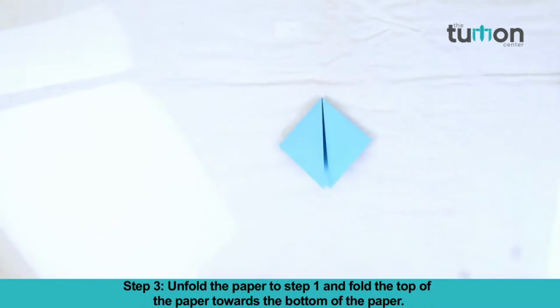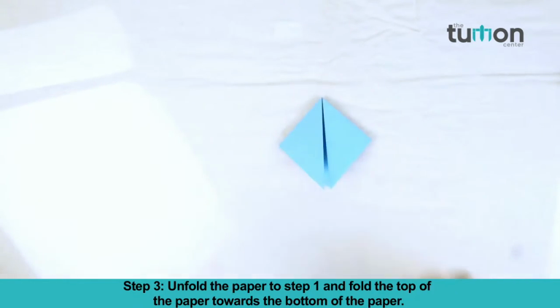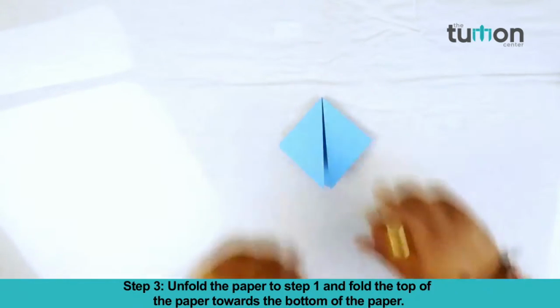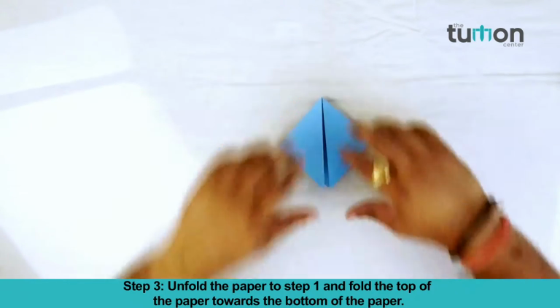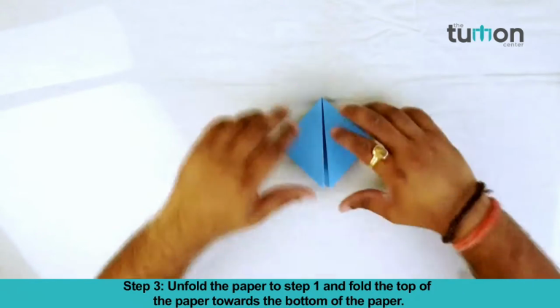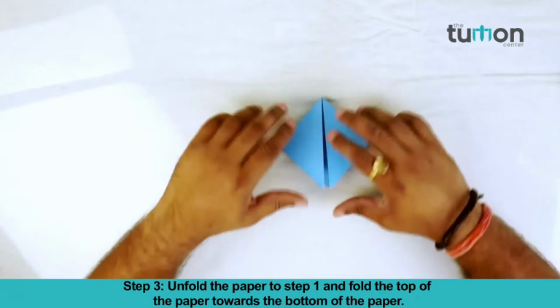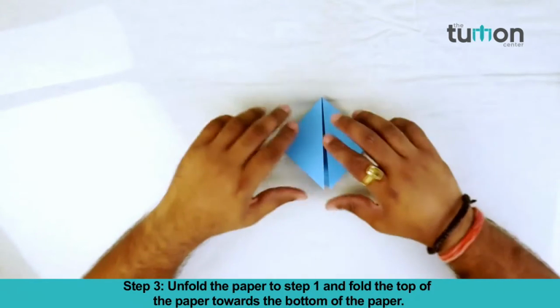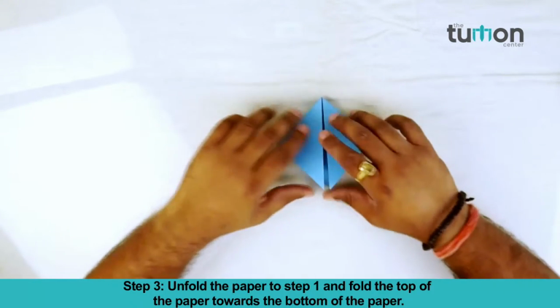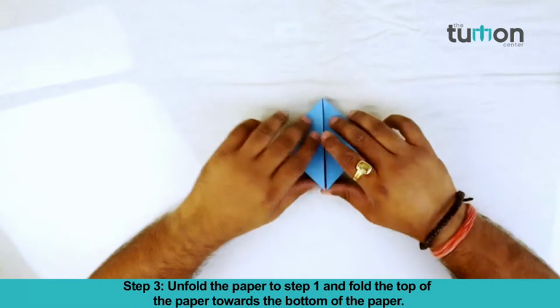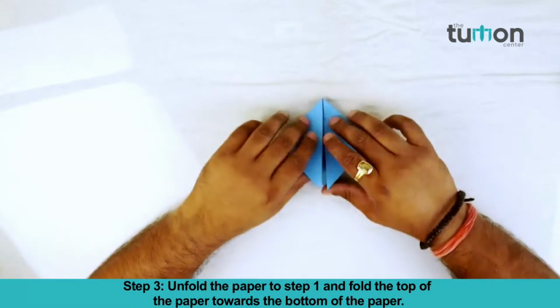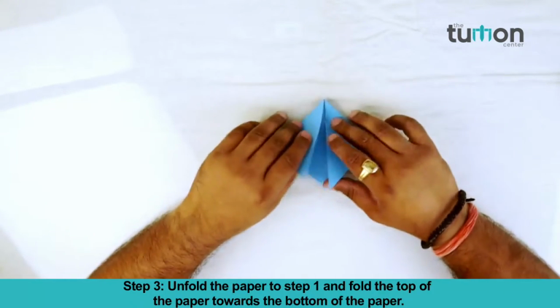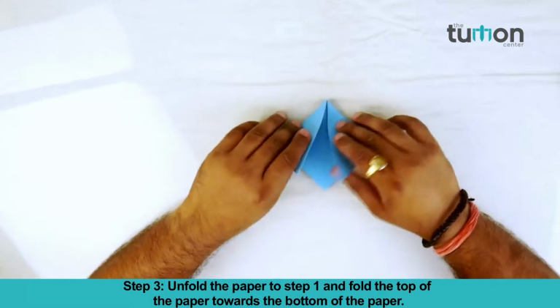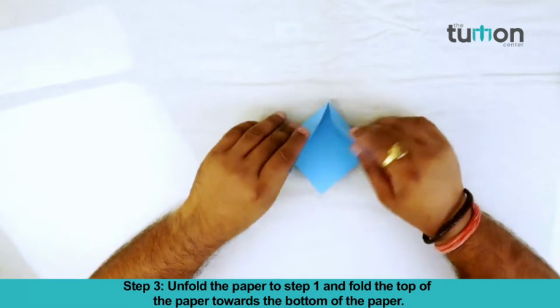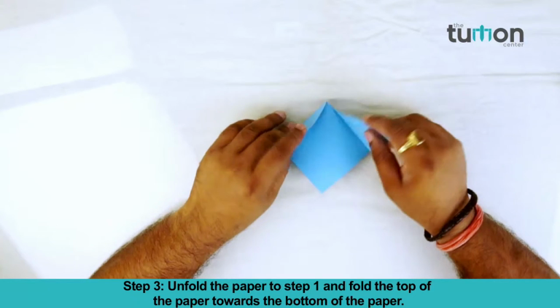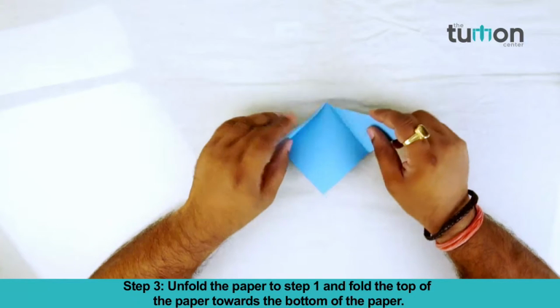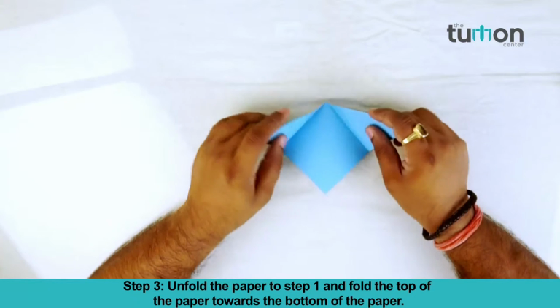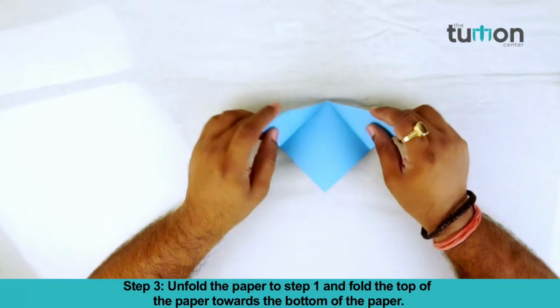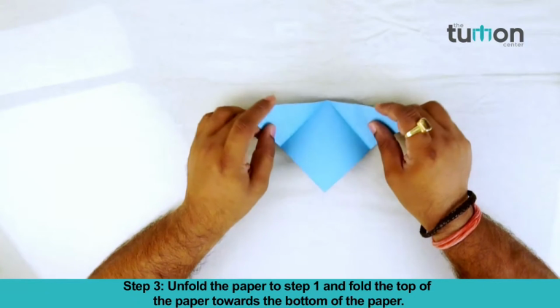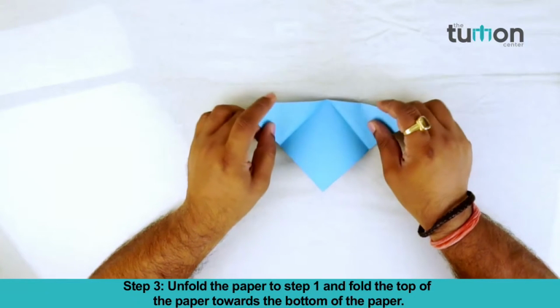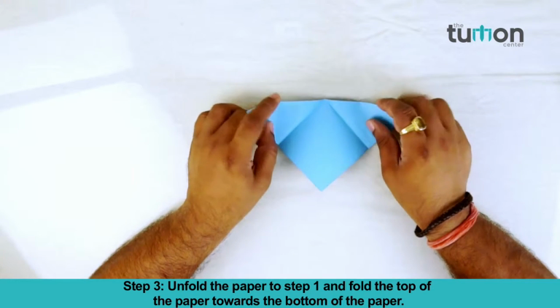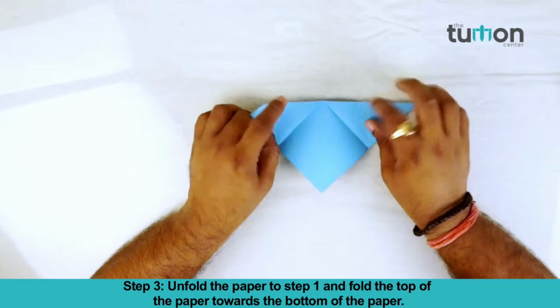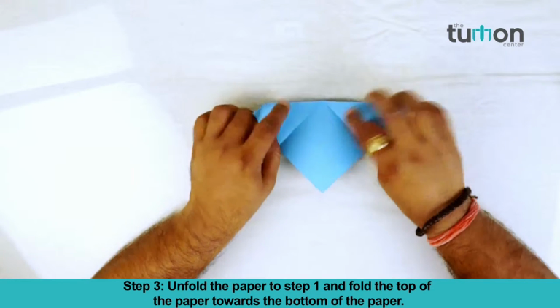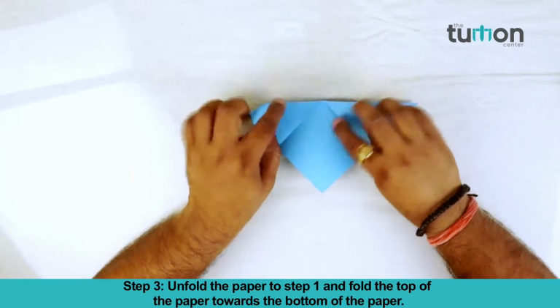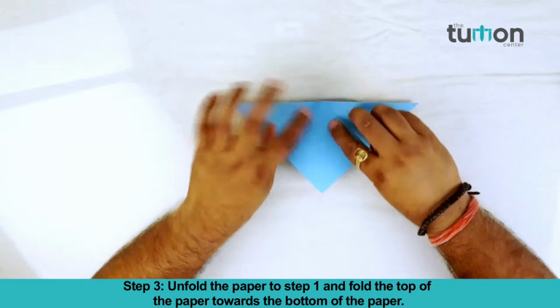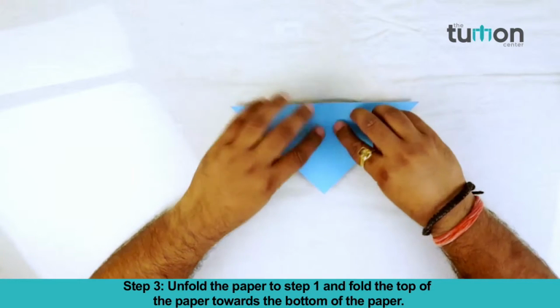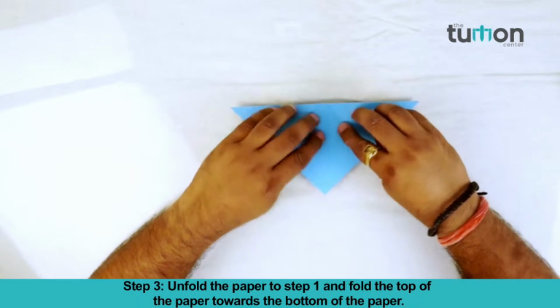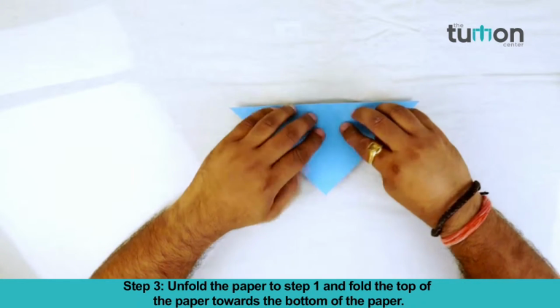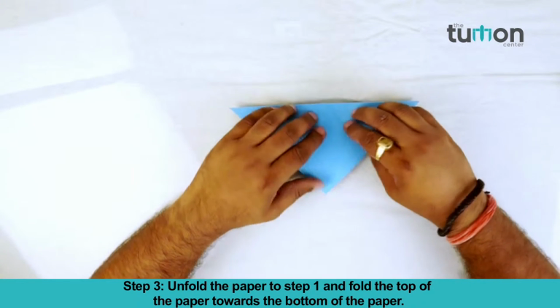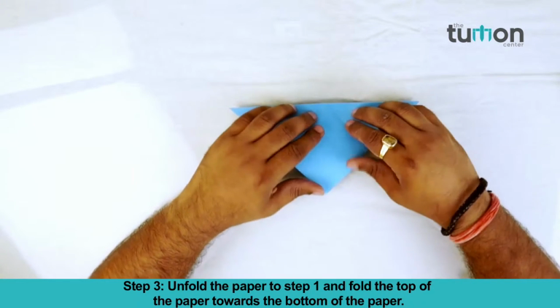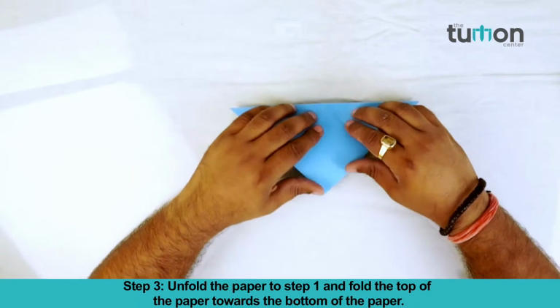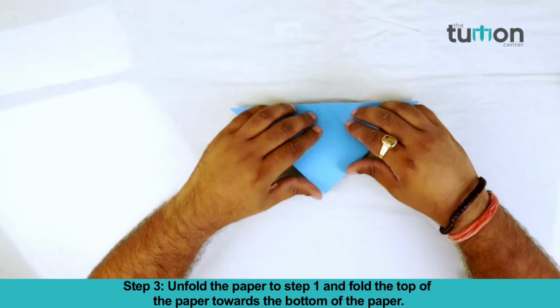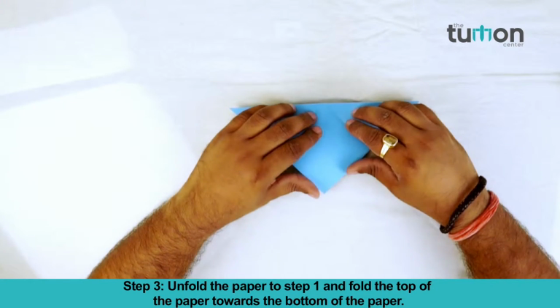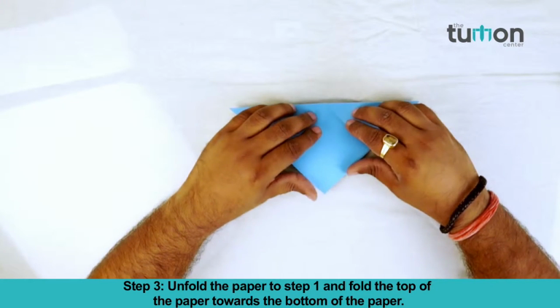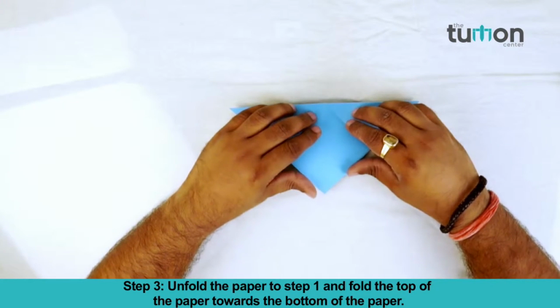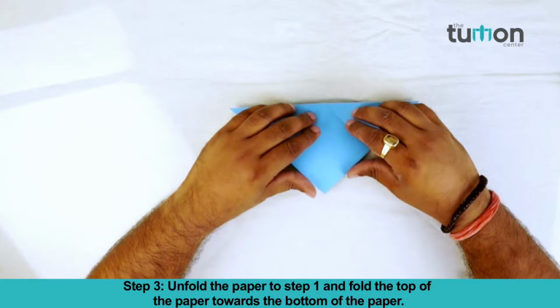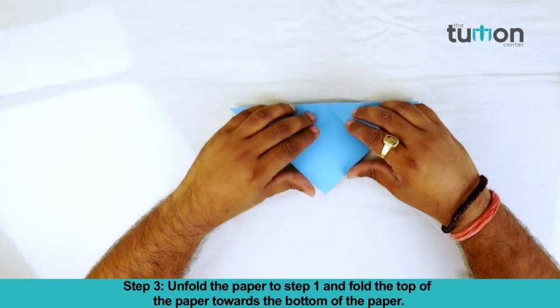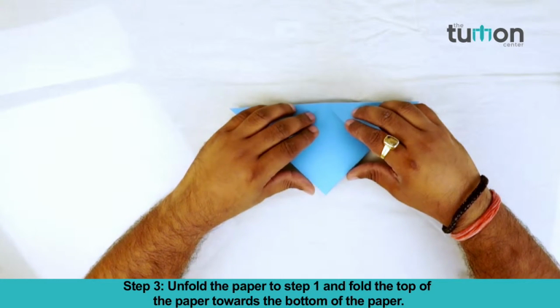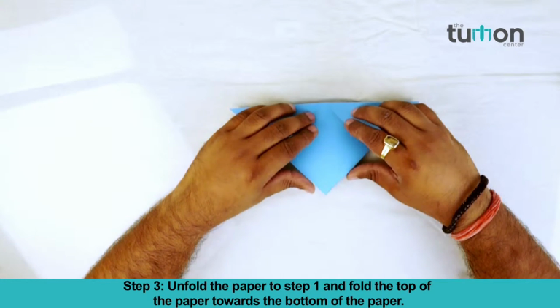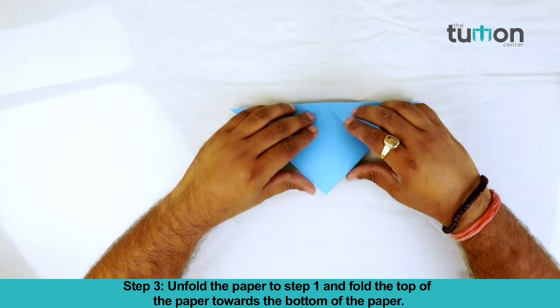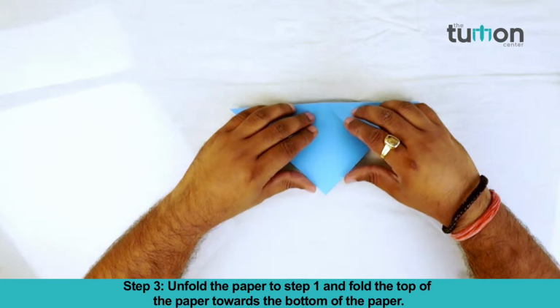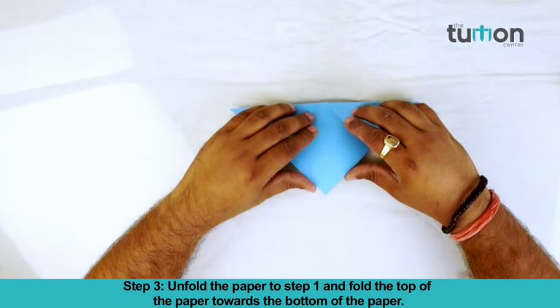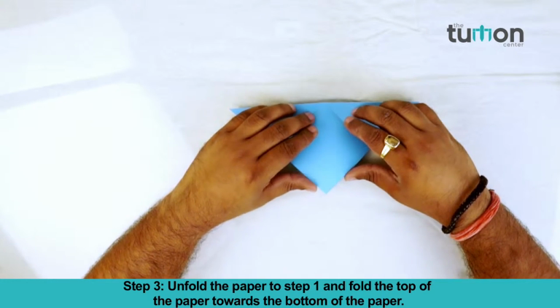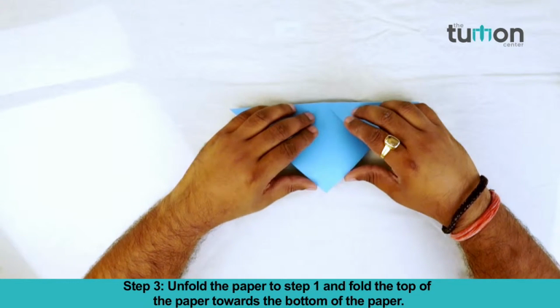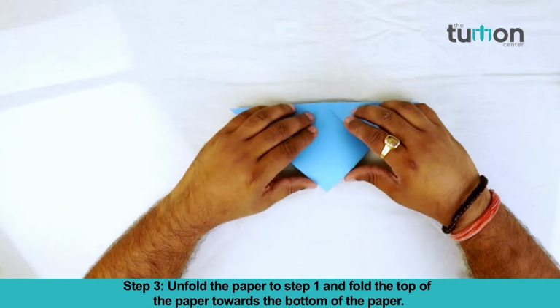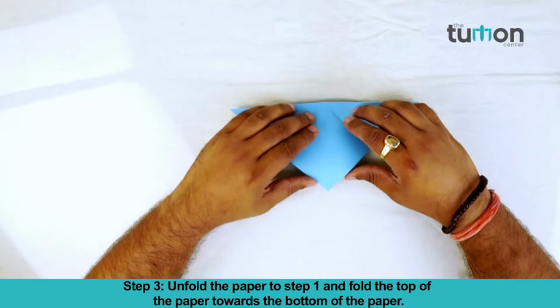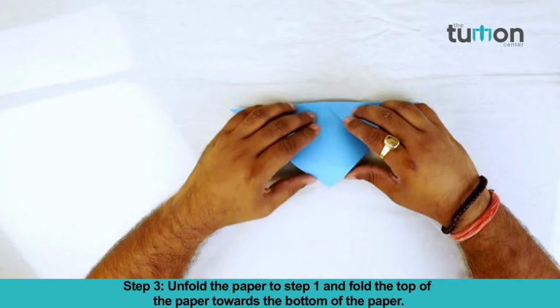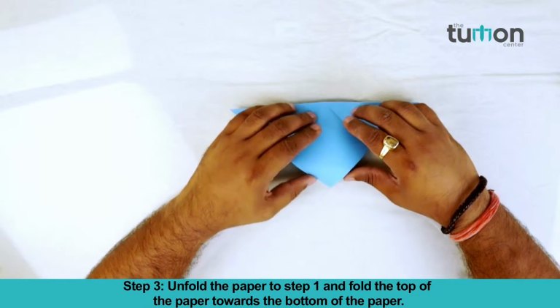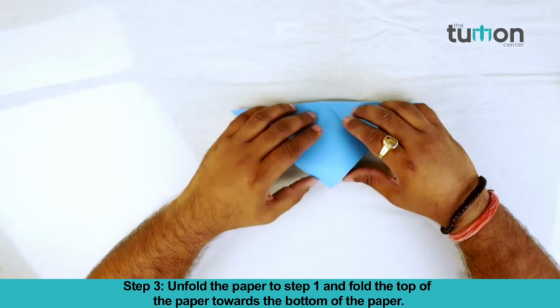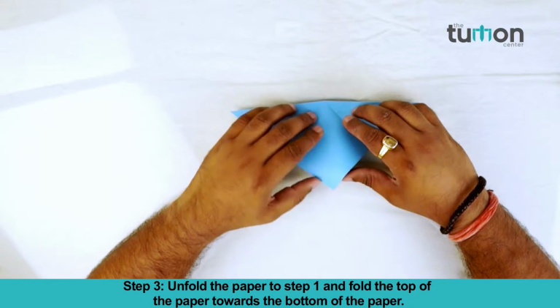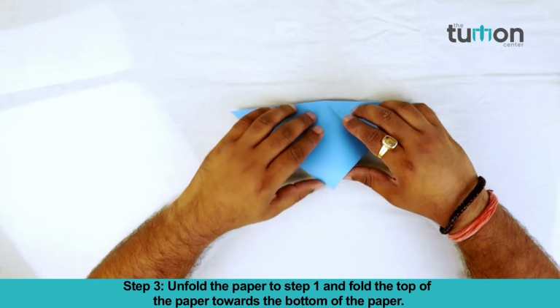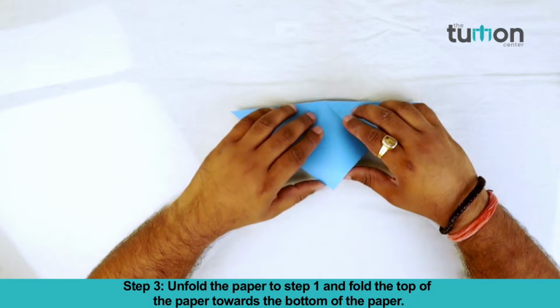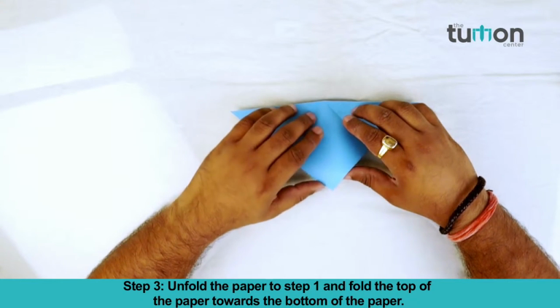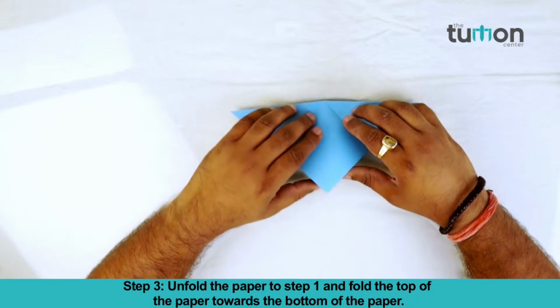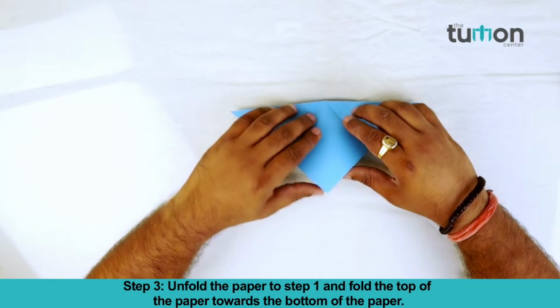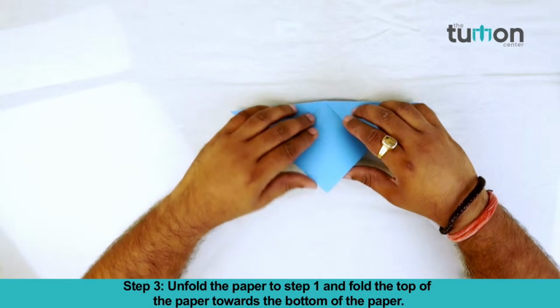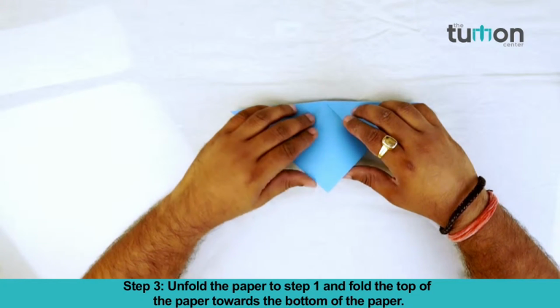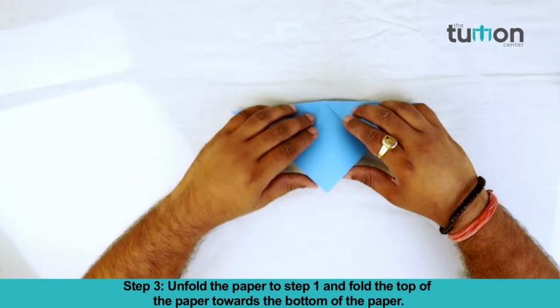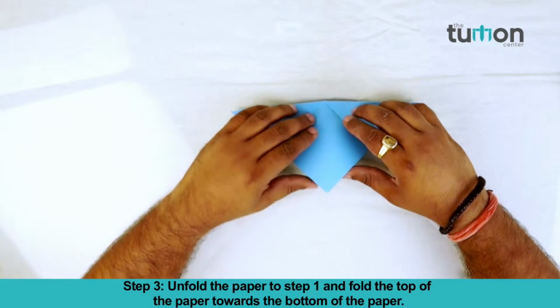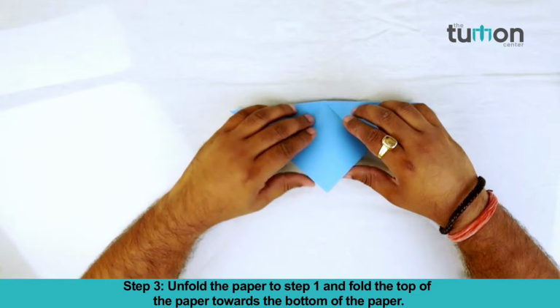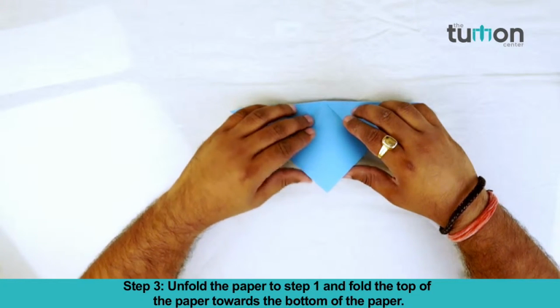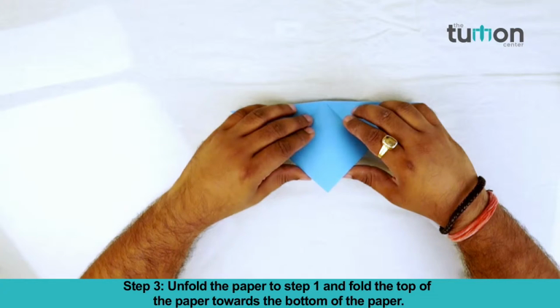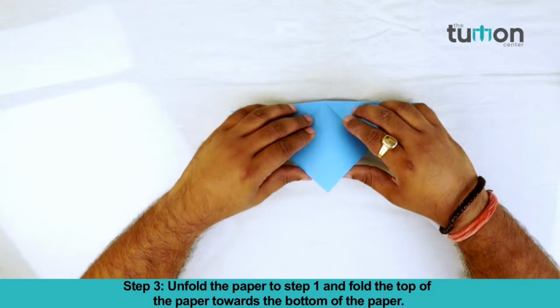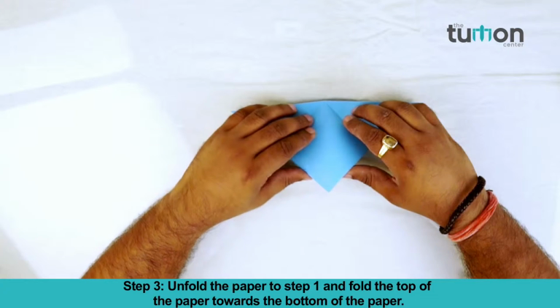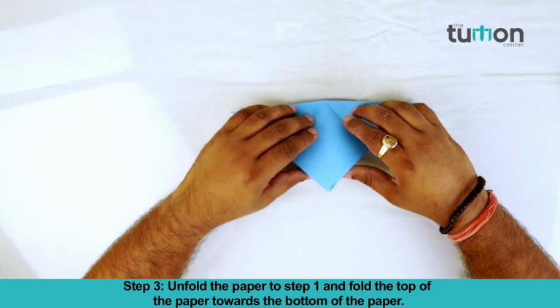Step 3. Unfold the paper back to Step 1, and then fold the top of the paper towards the bottom of the paper.